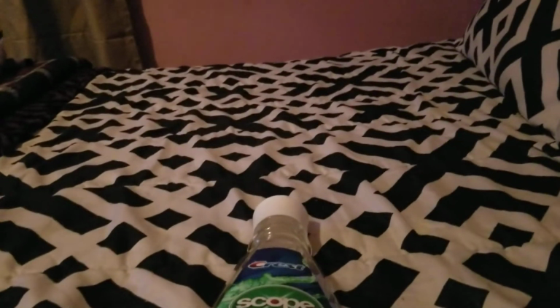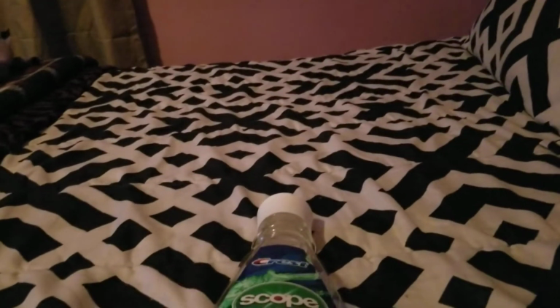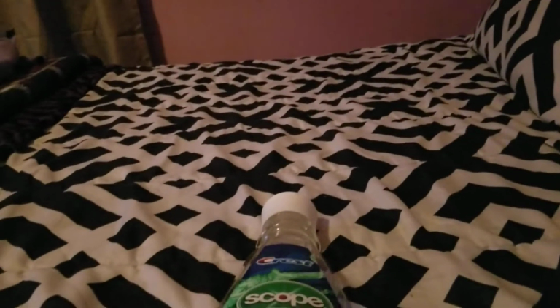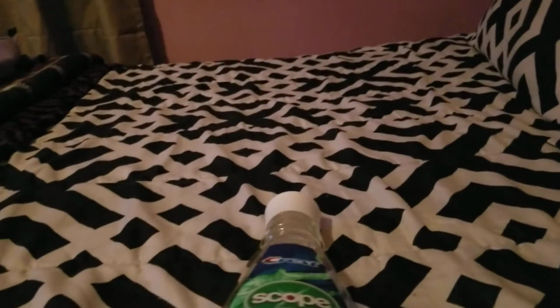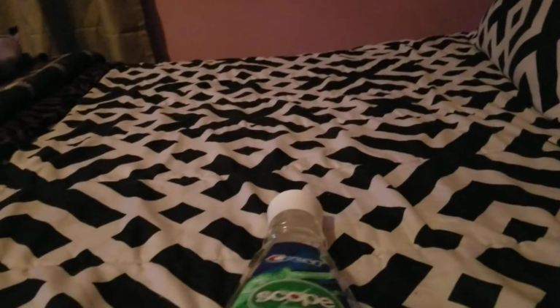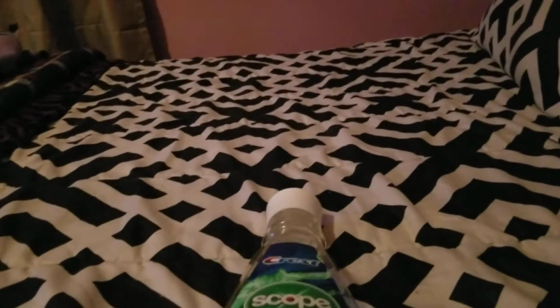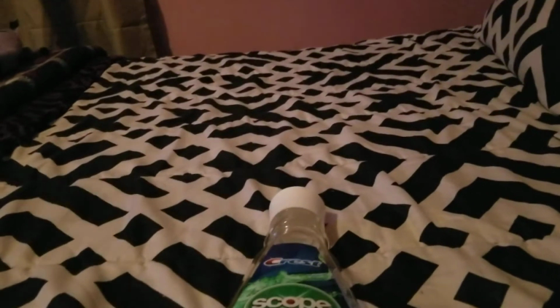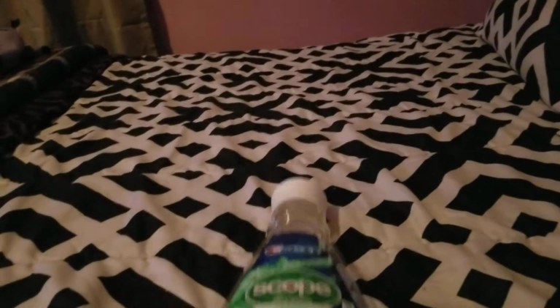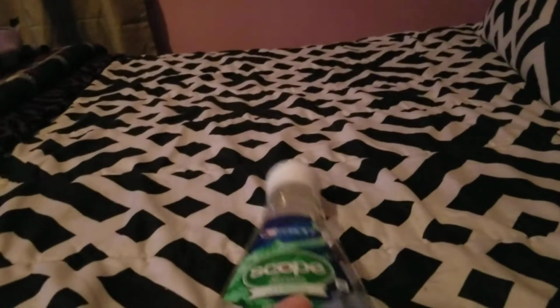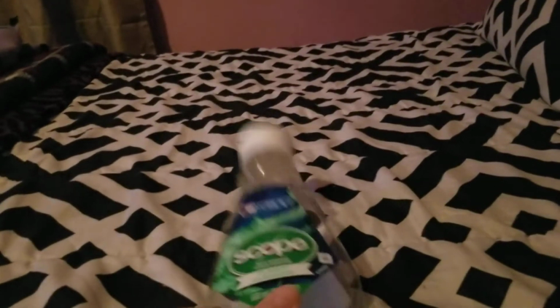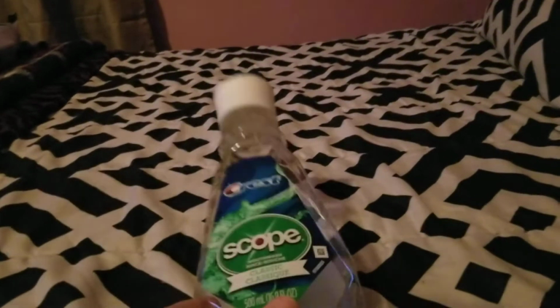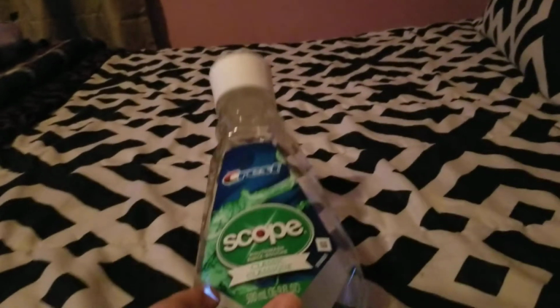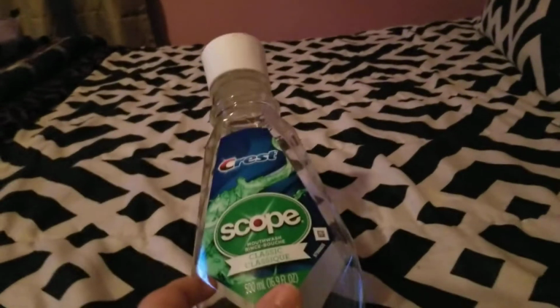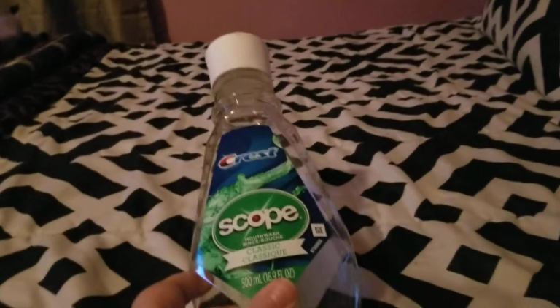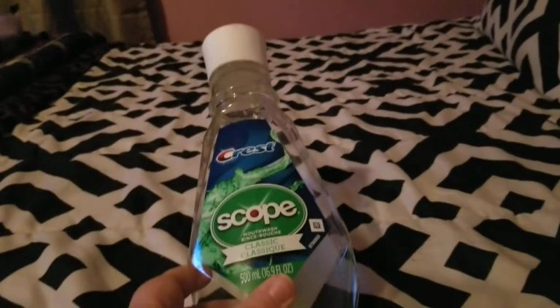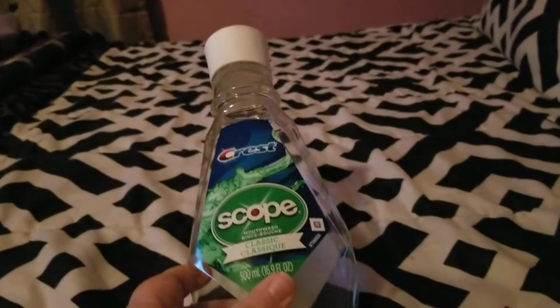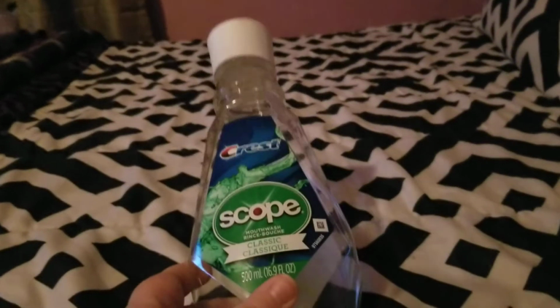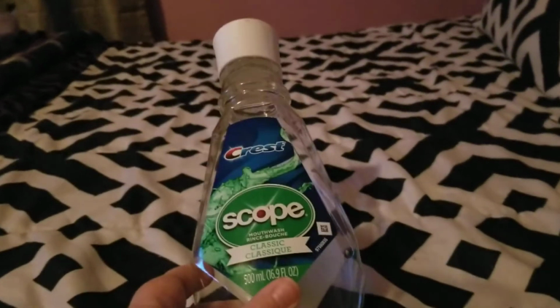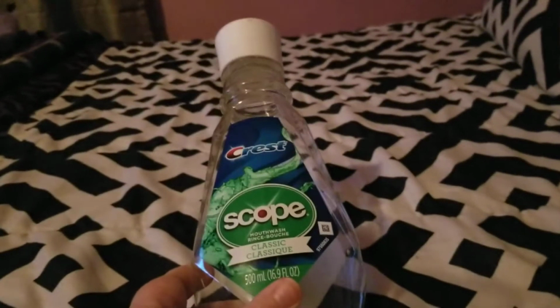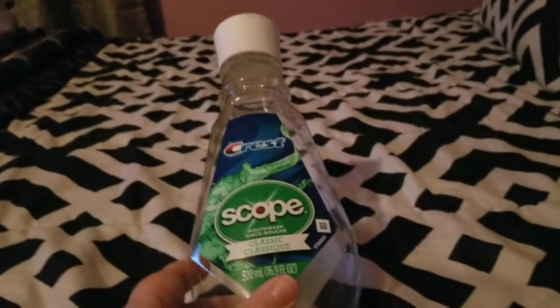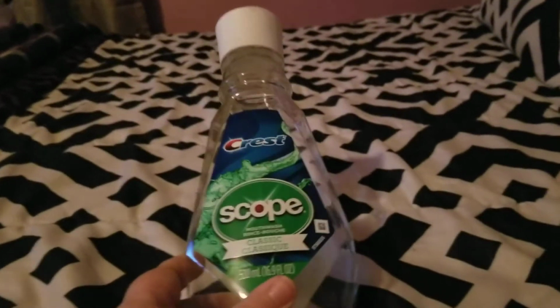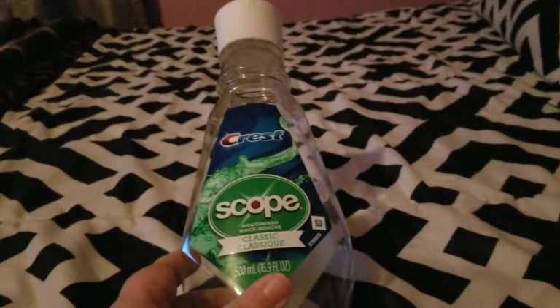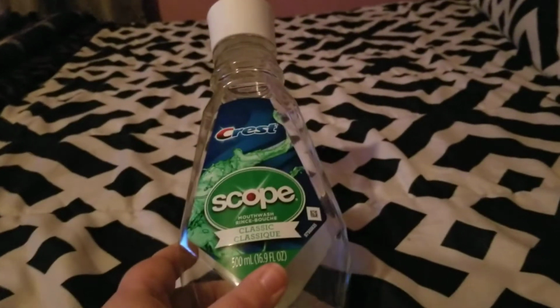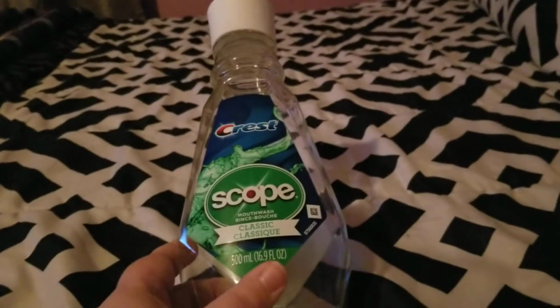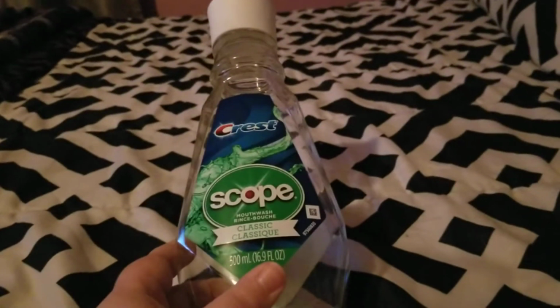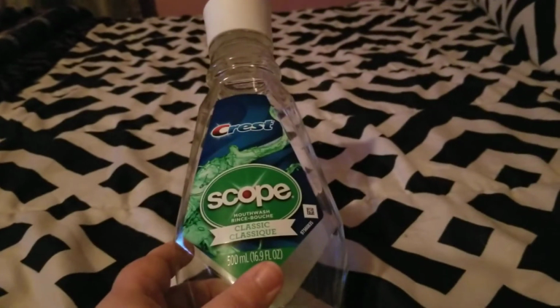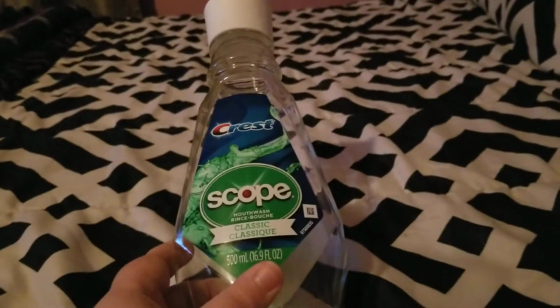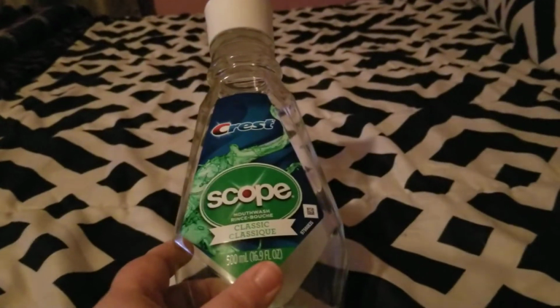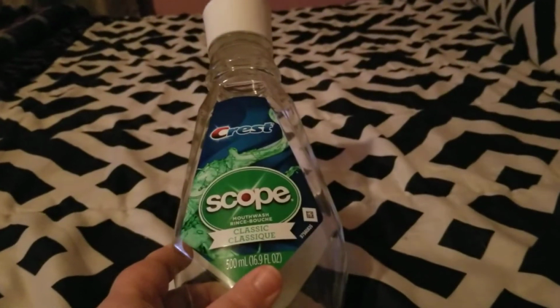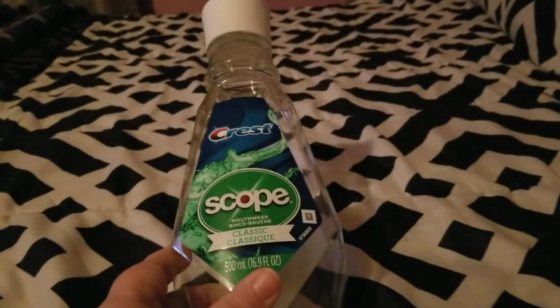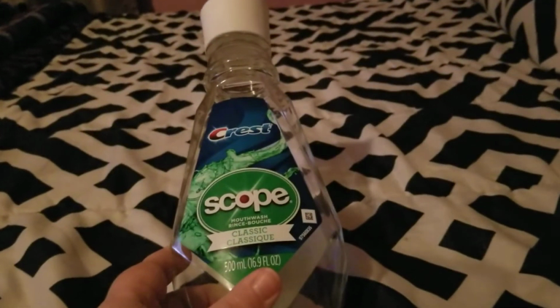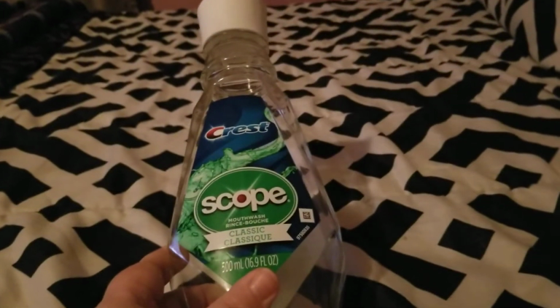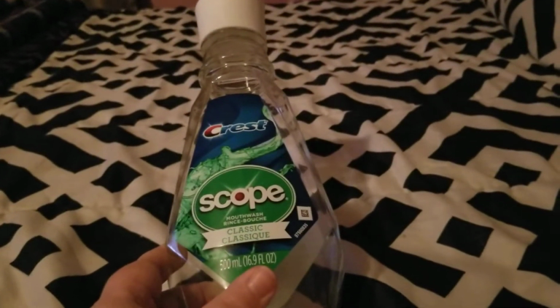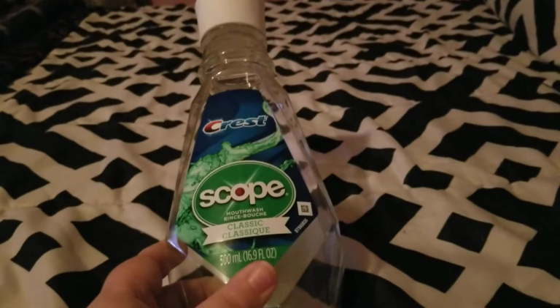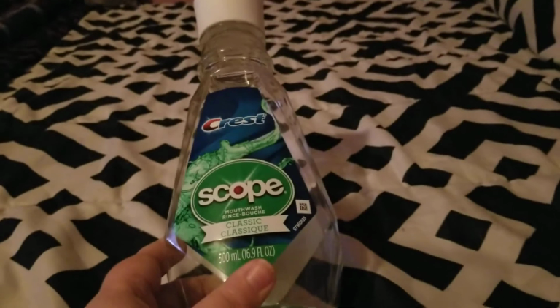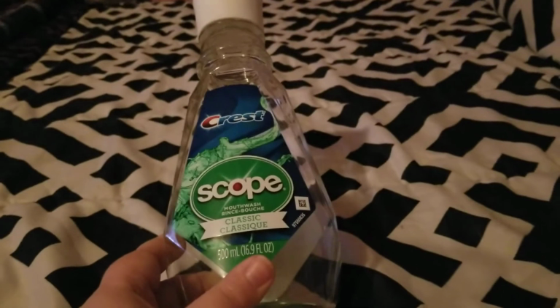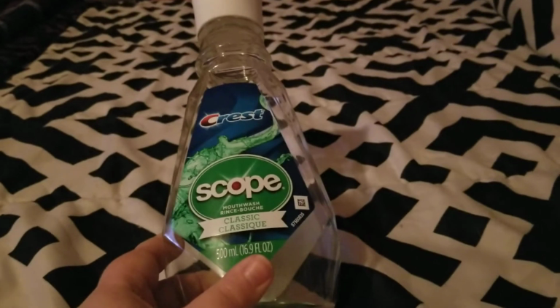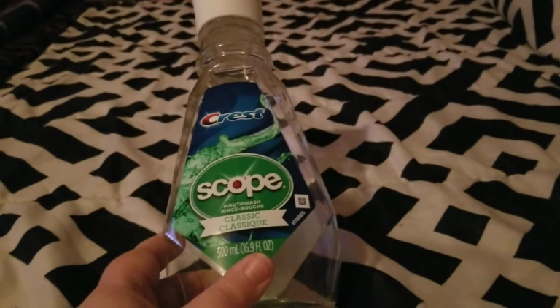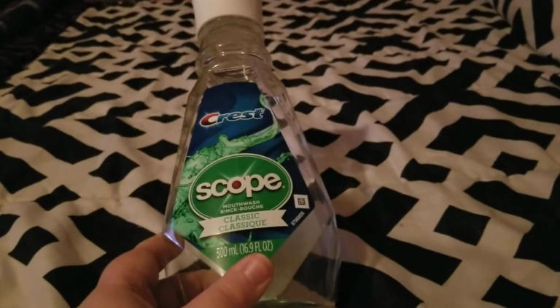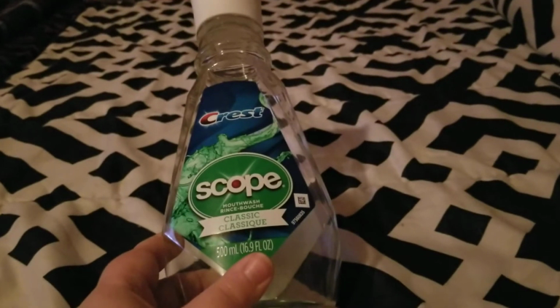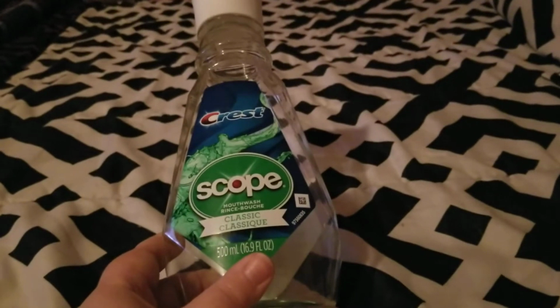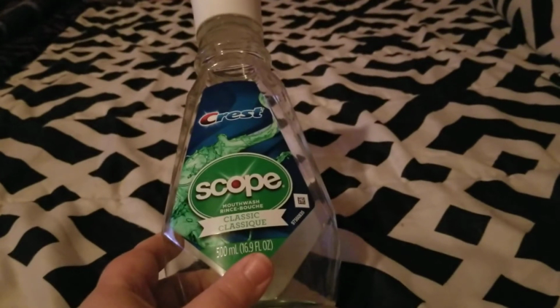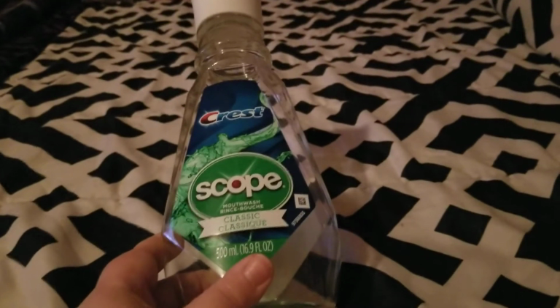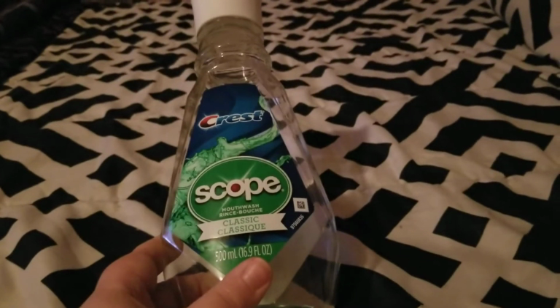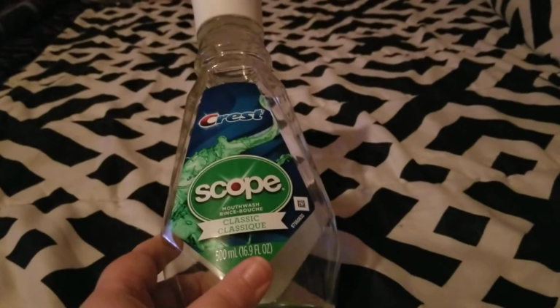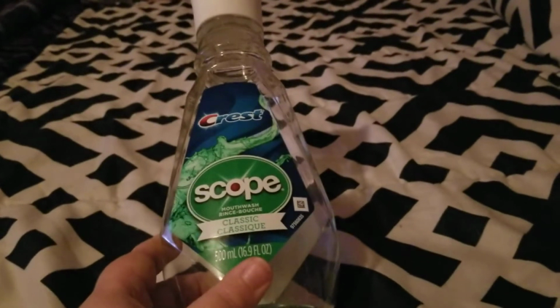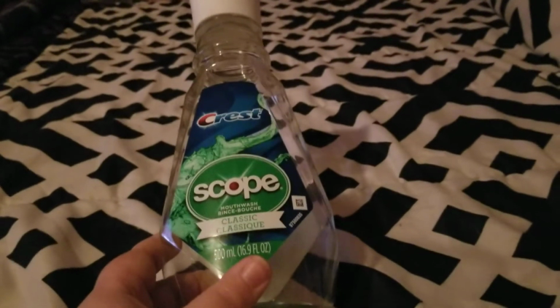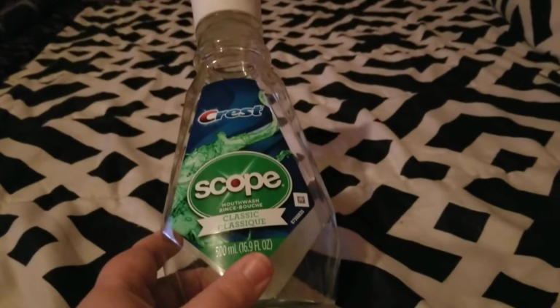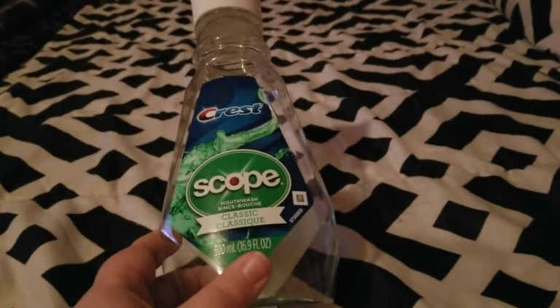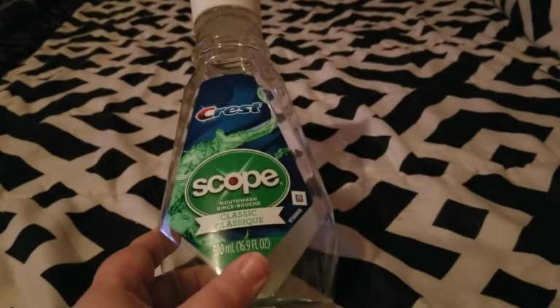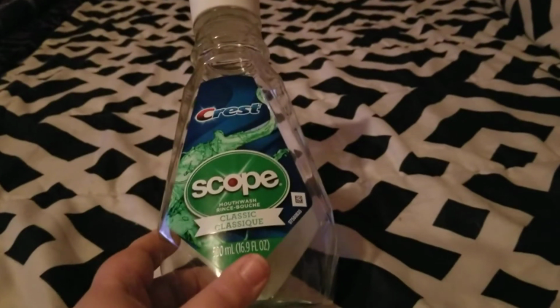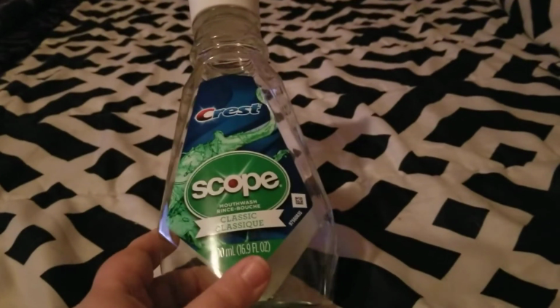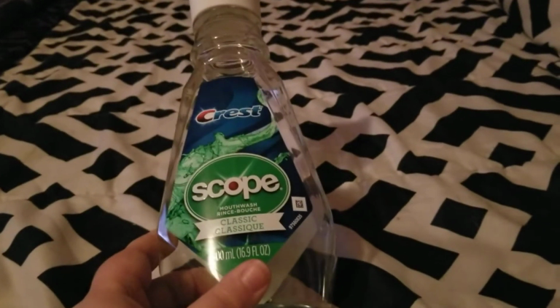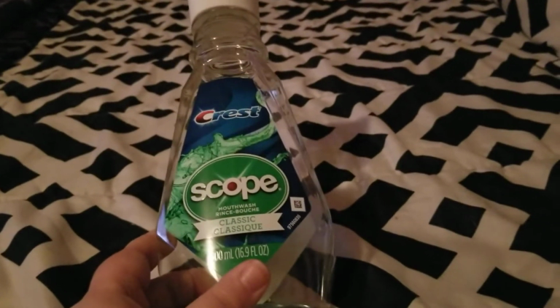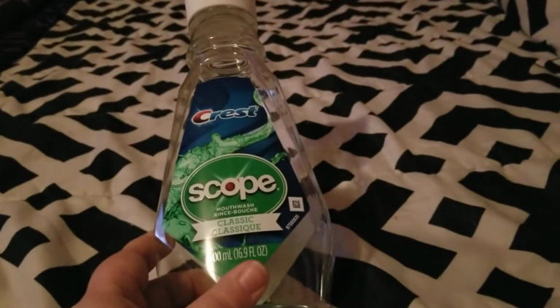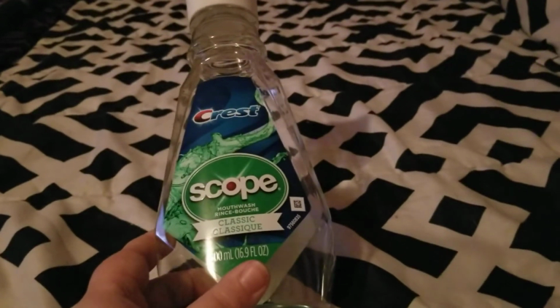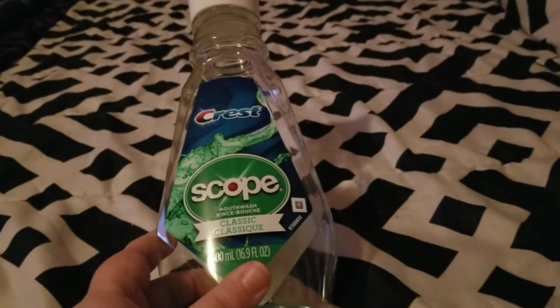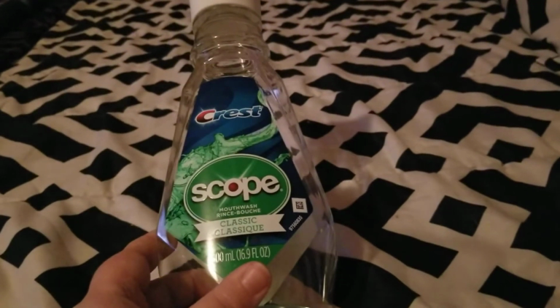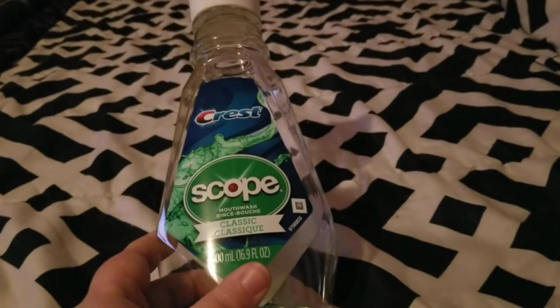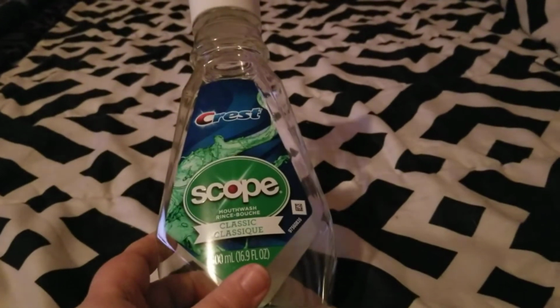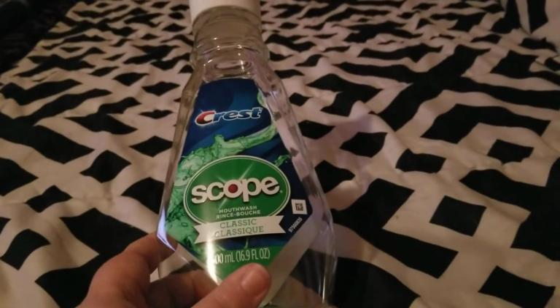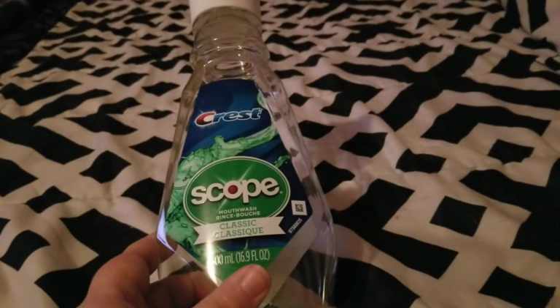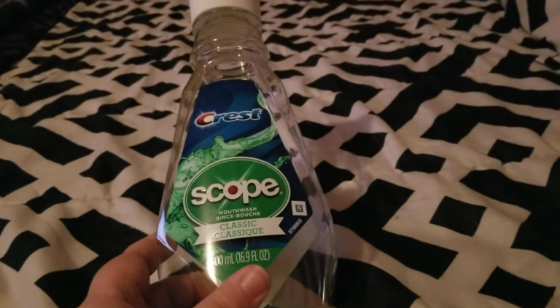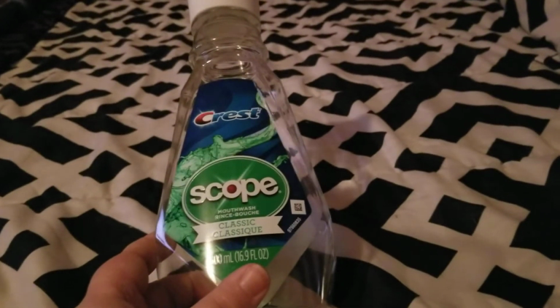Hello everyone and welcome back to my channel. Today I'm filming my beauty empties for January 2020.